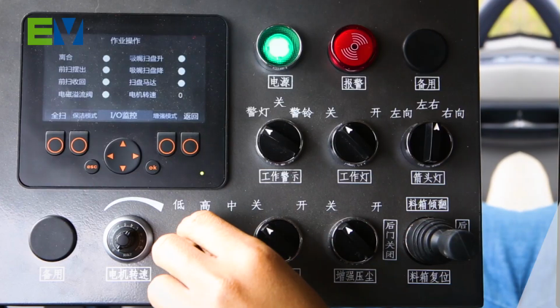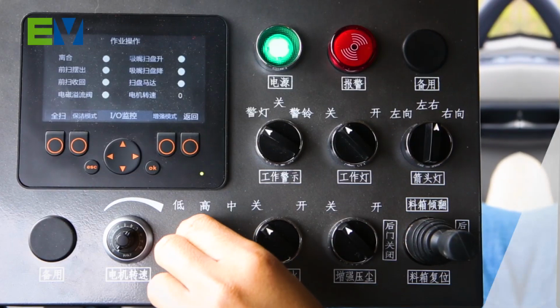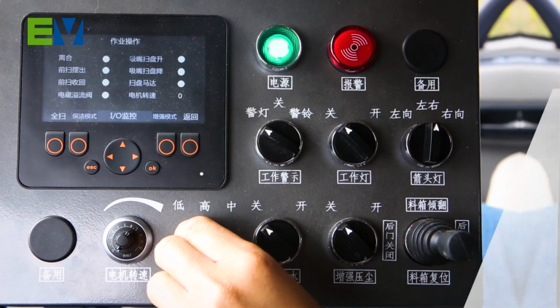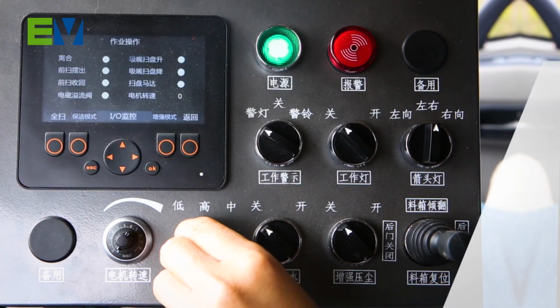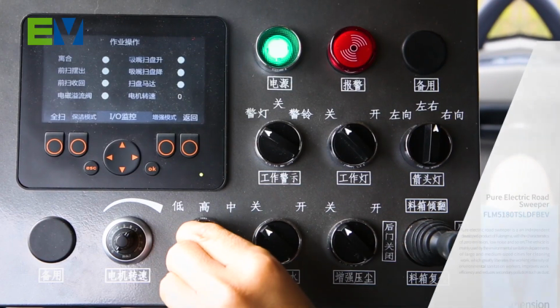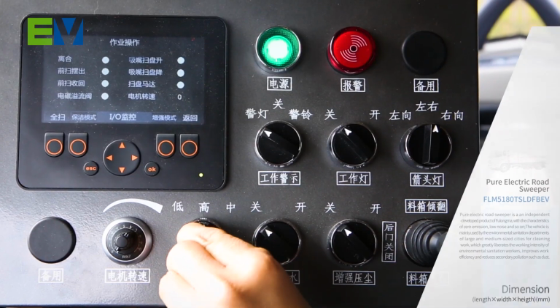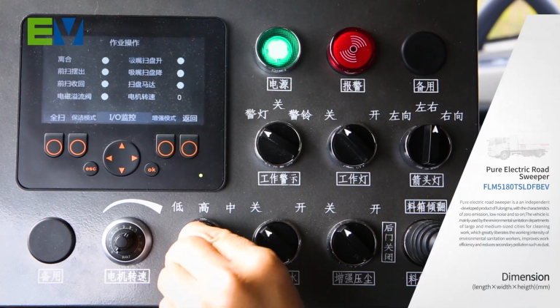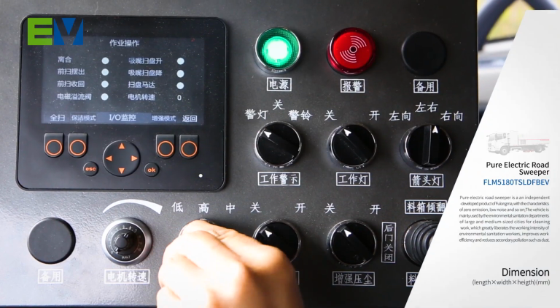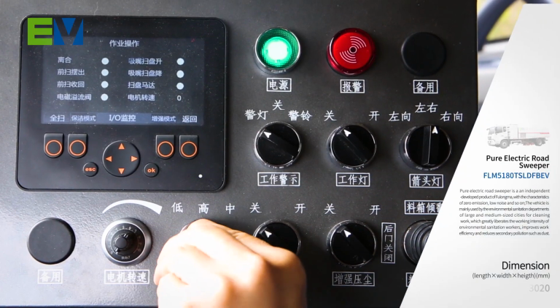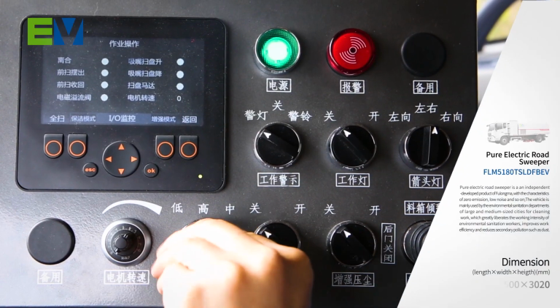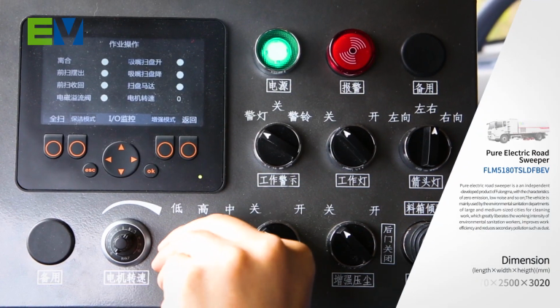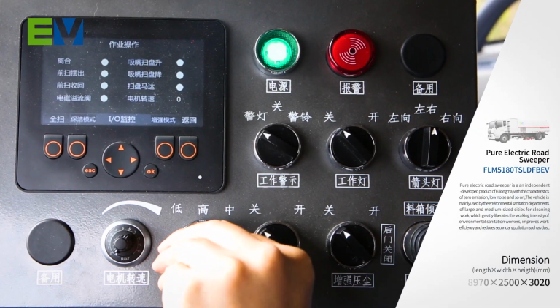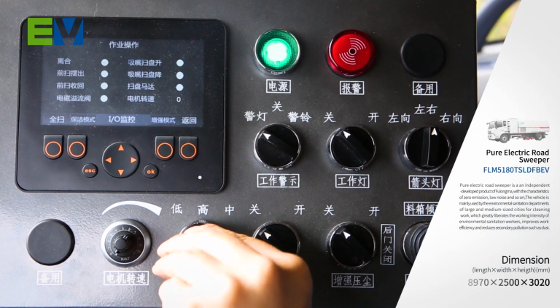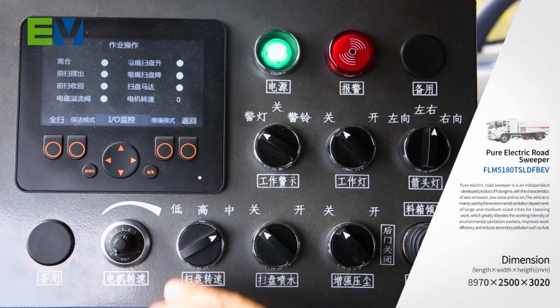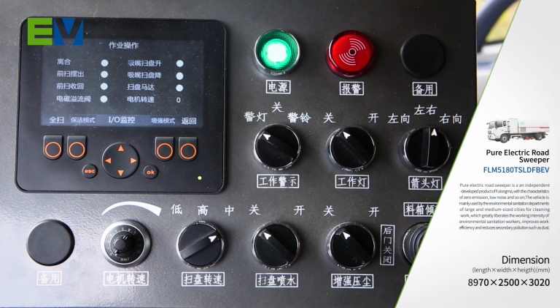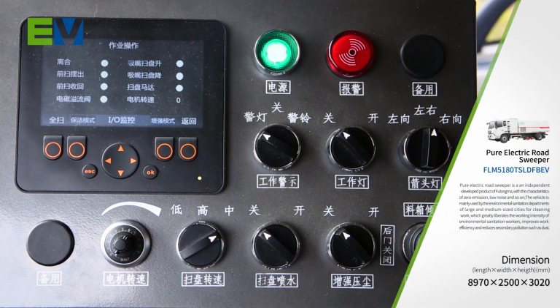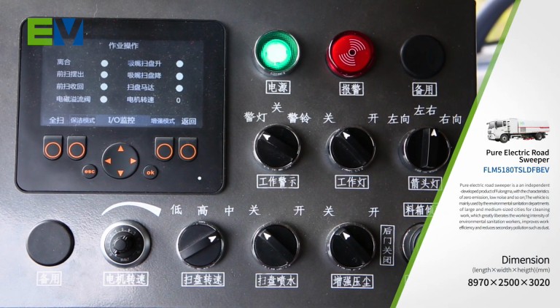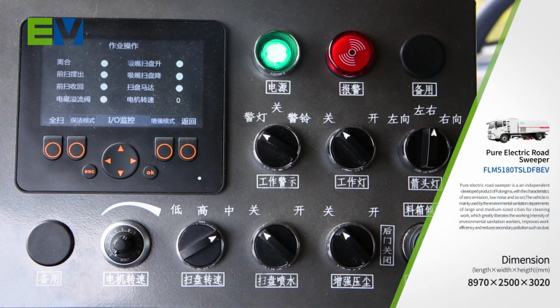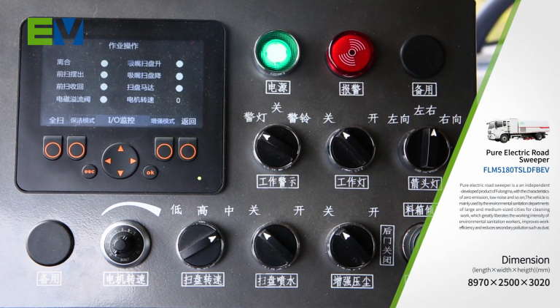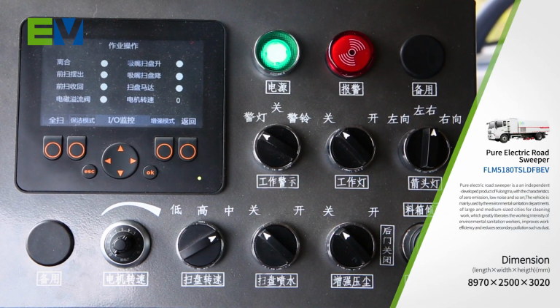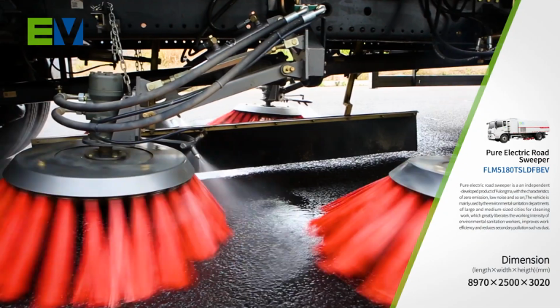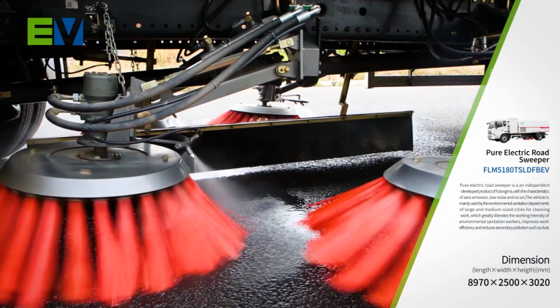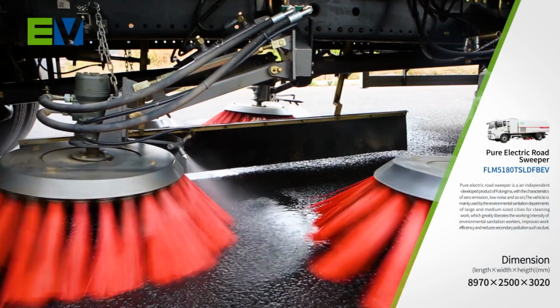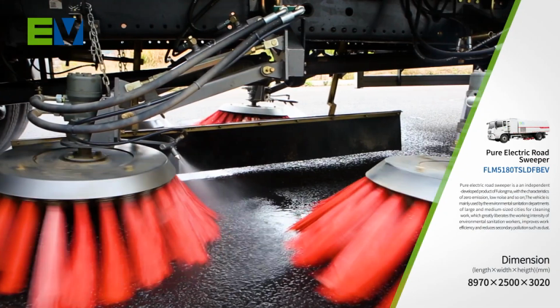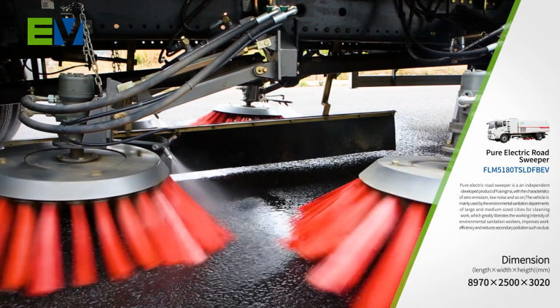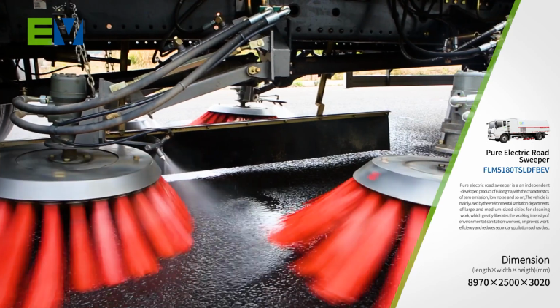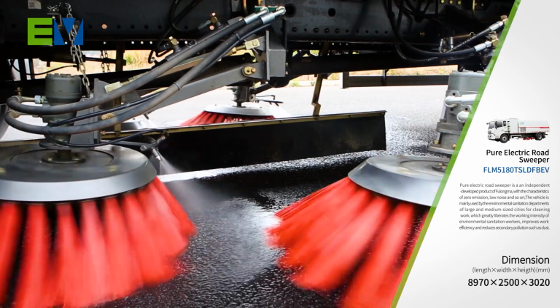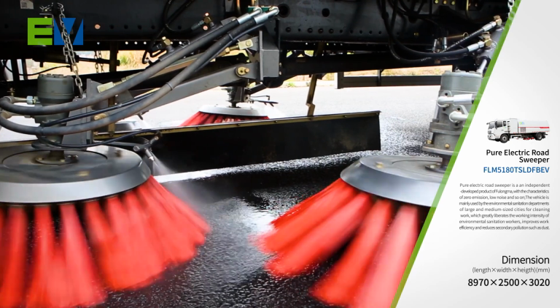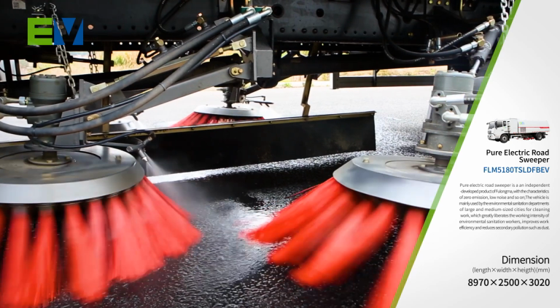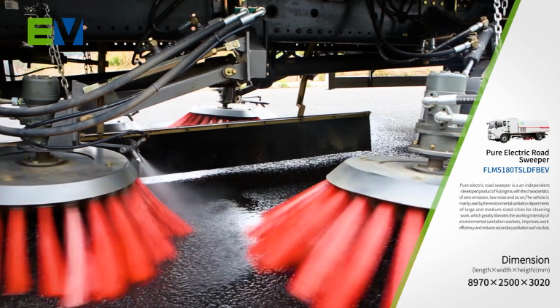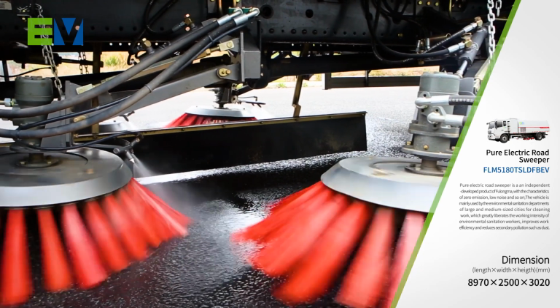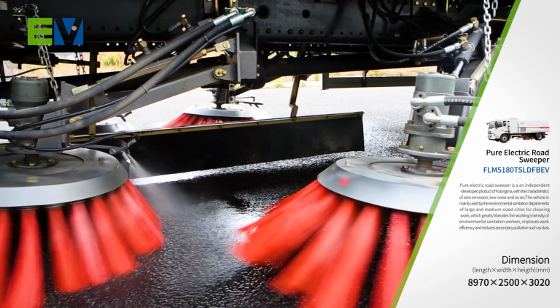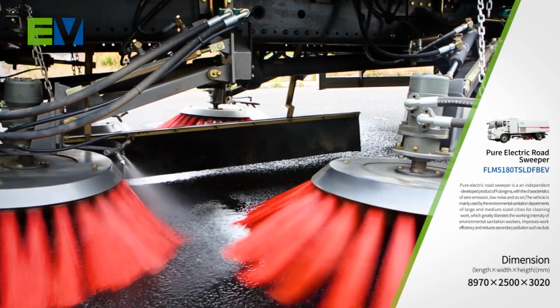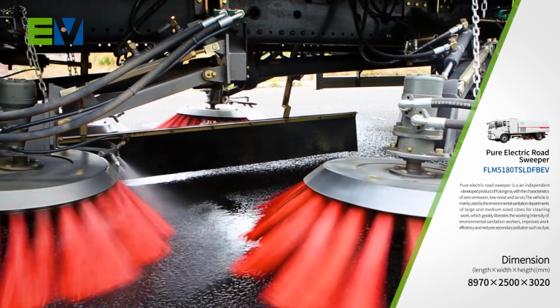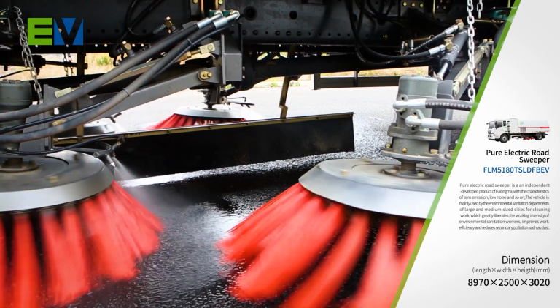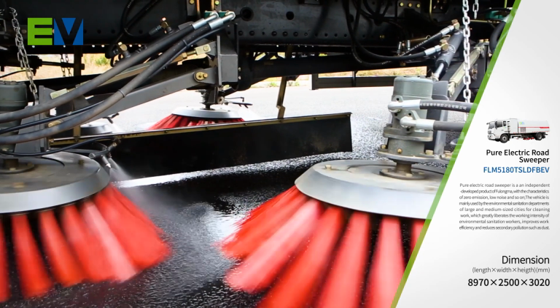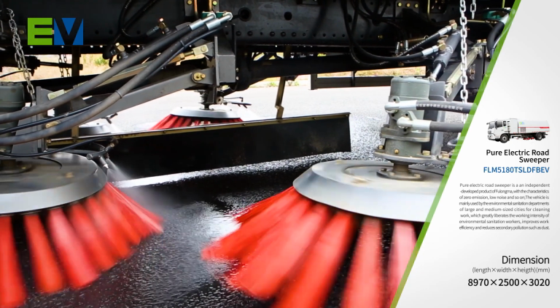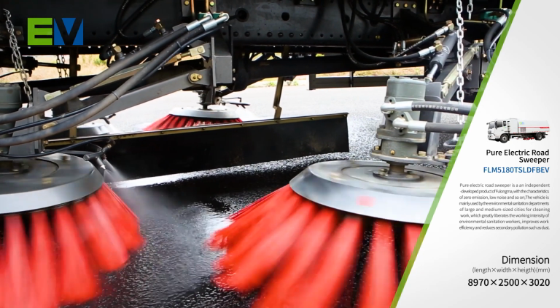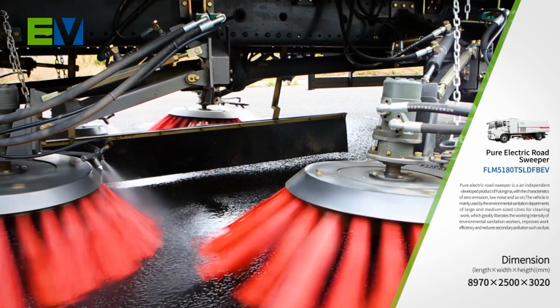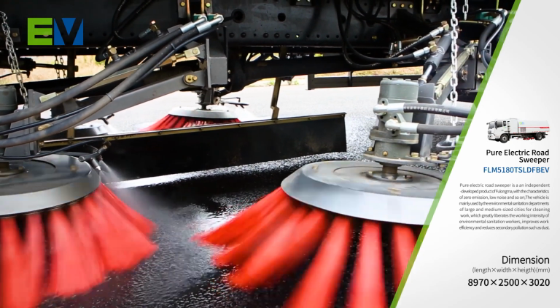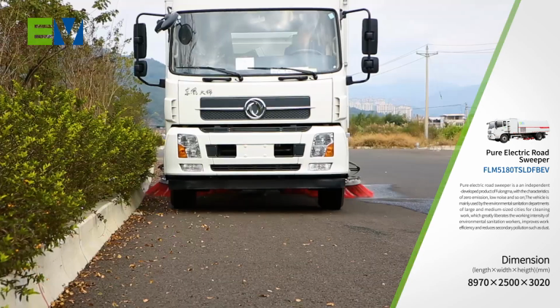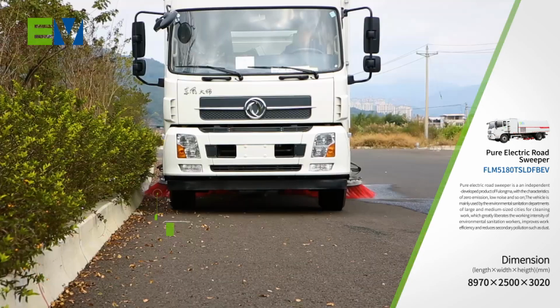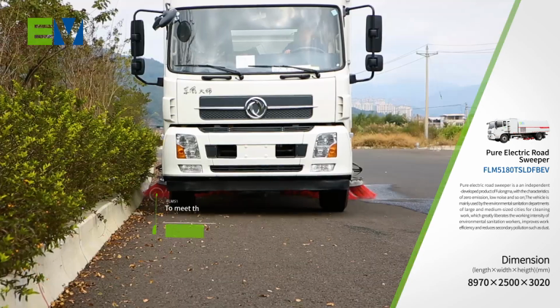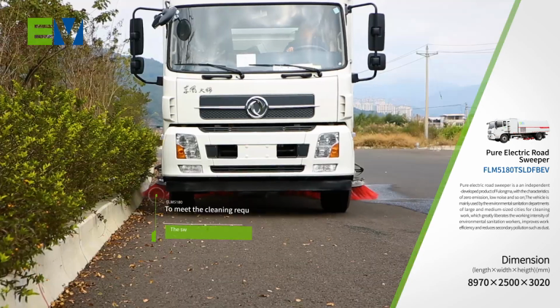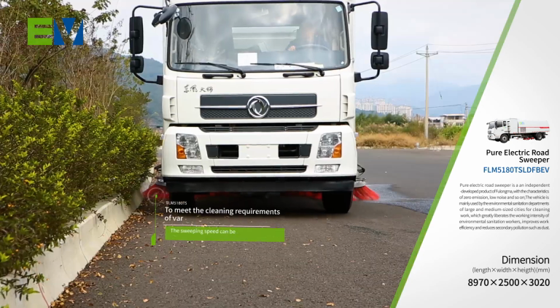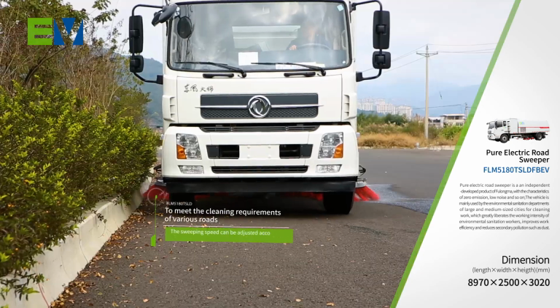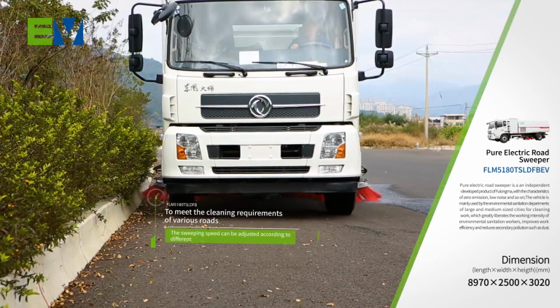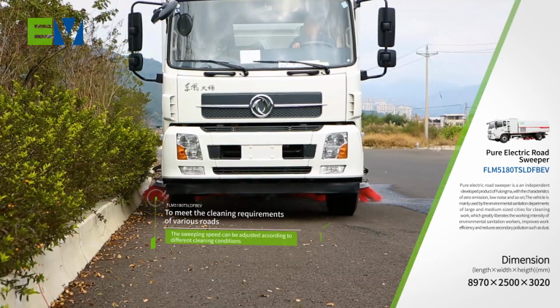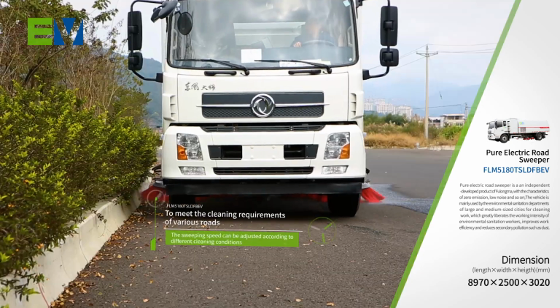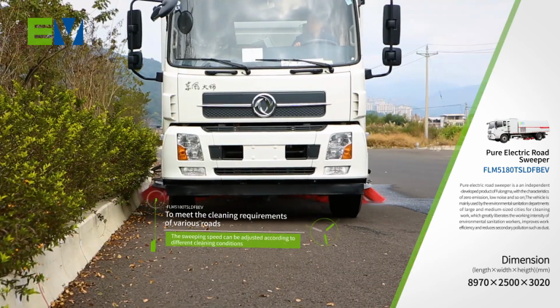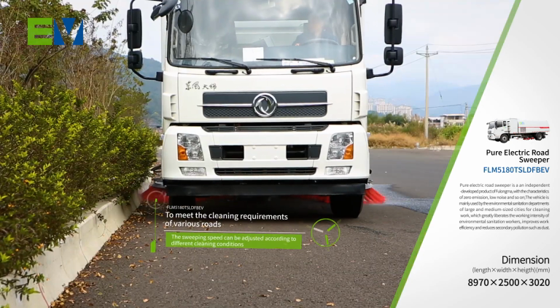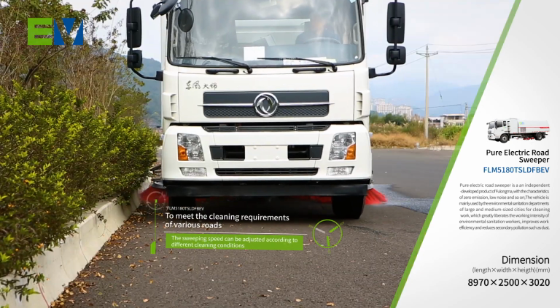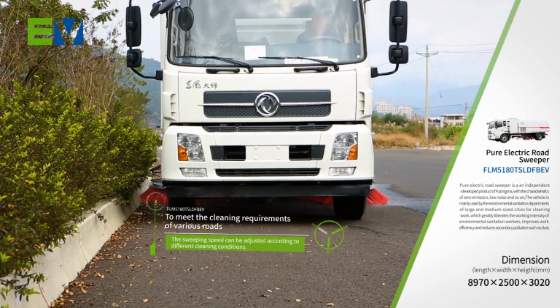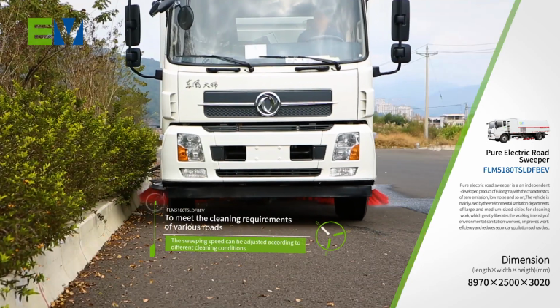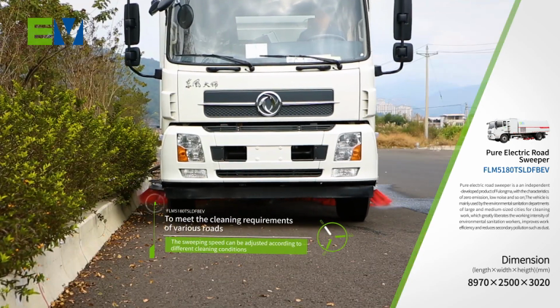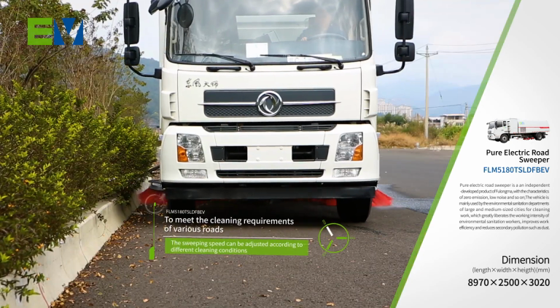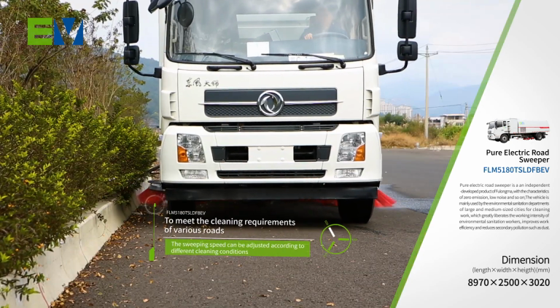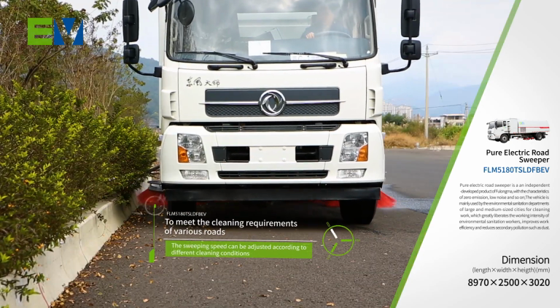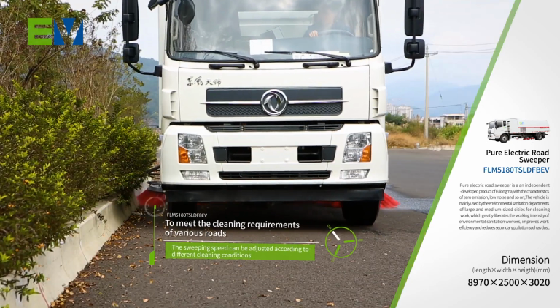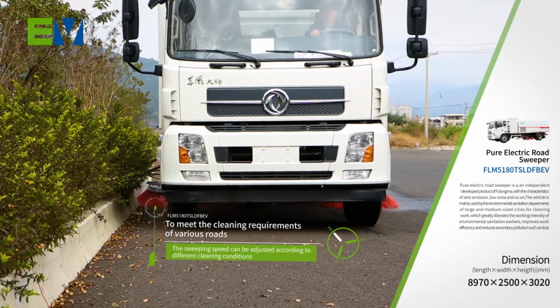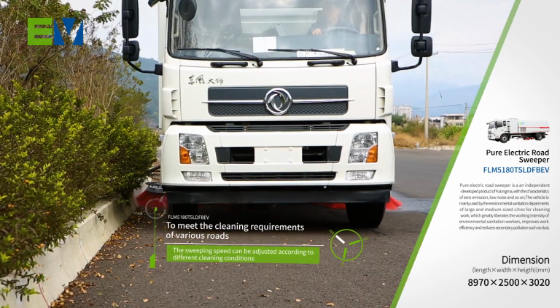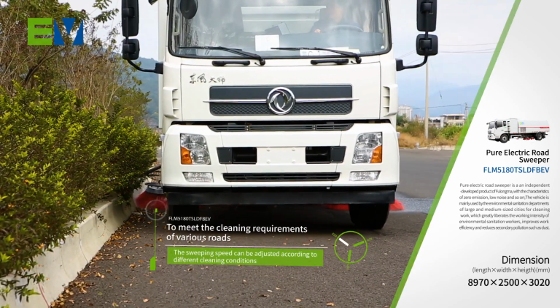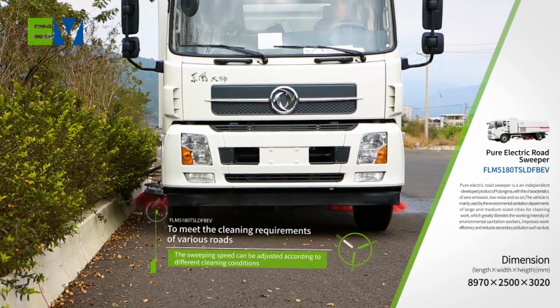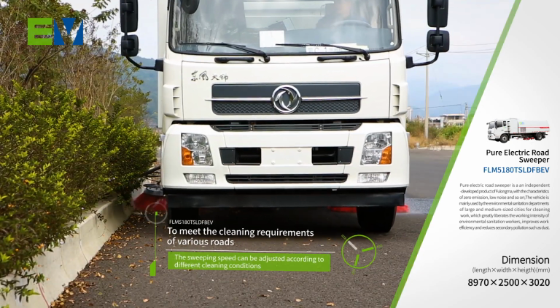The sweeping speed can be adjusted according to different cleaning conditions to meet the cleaning requirements of various roads.